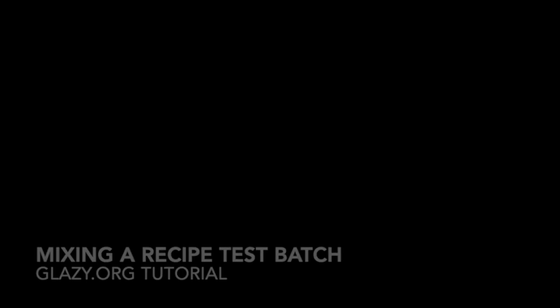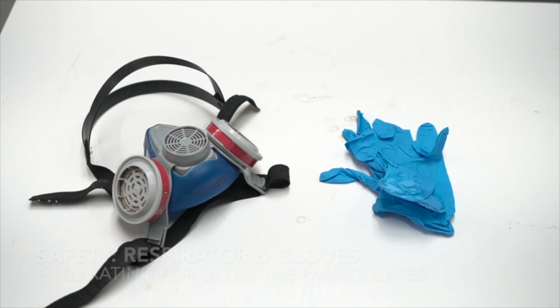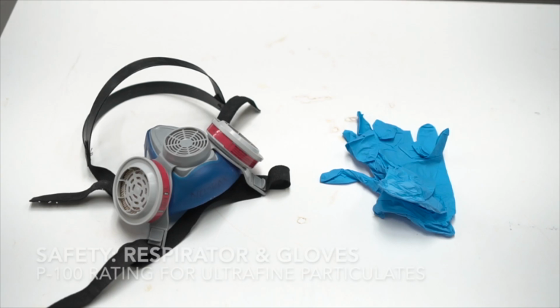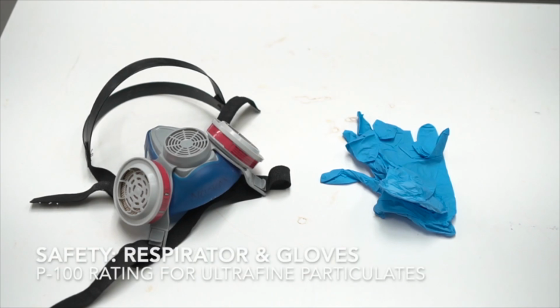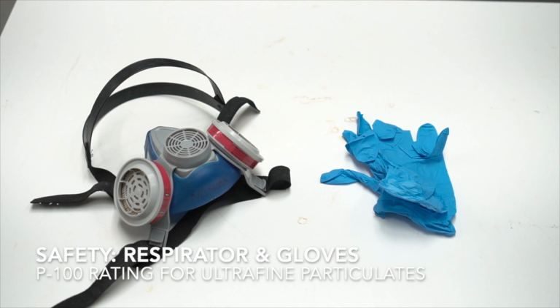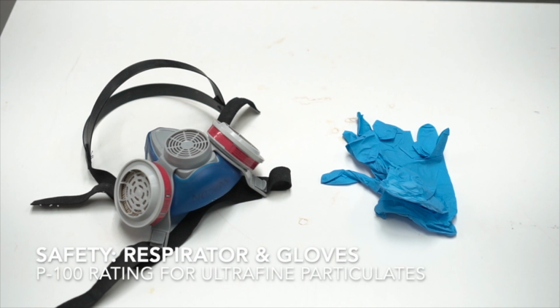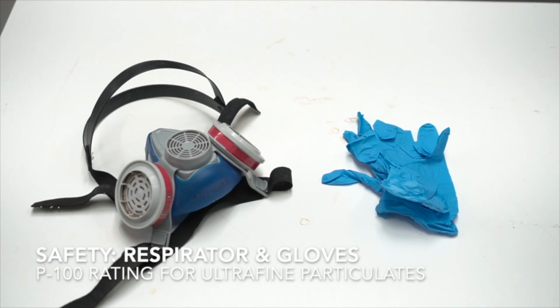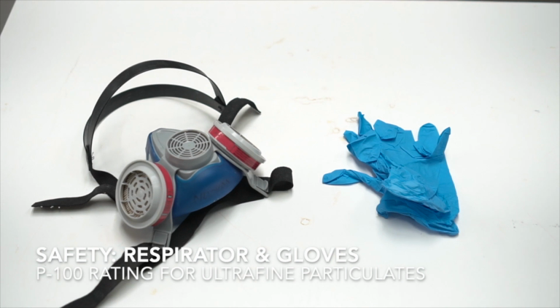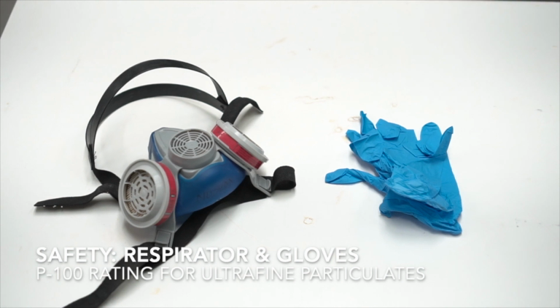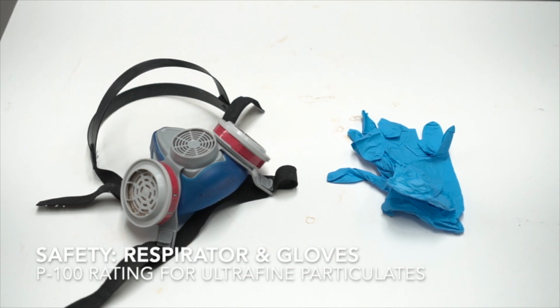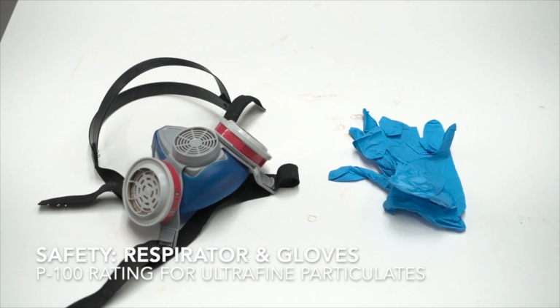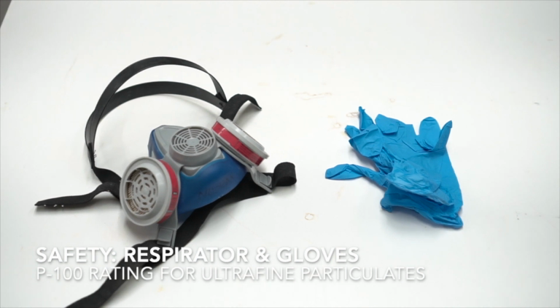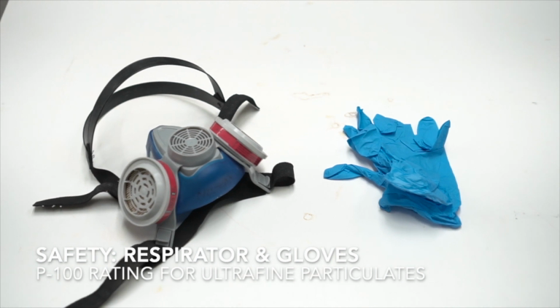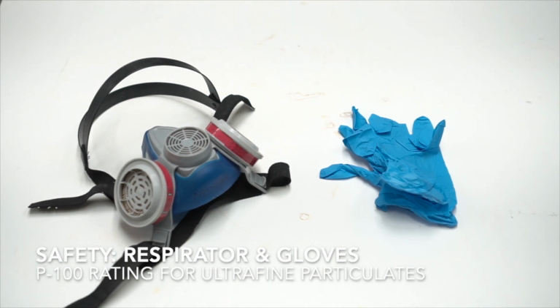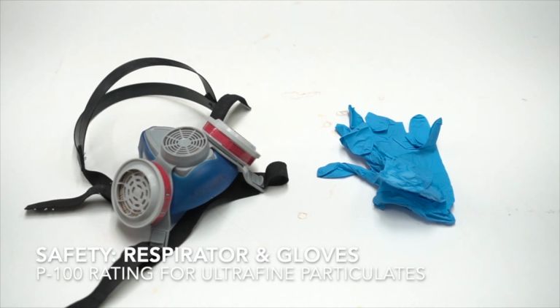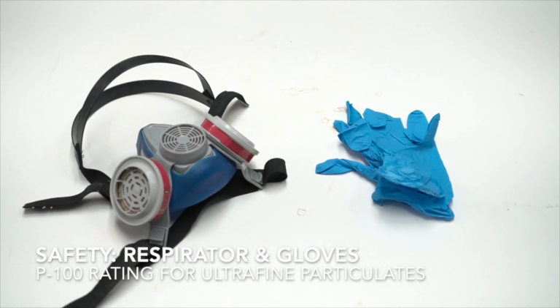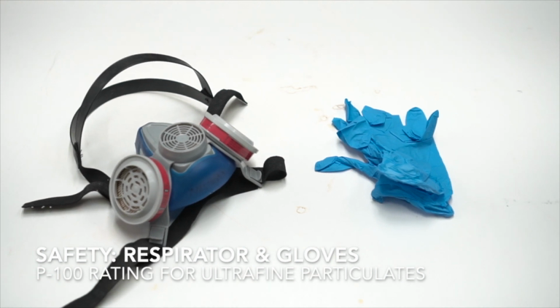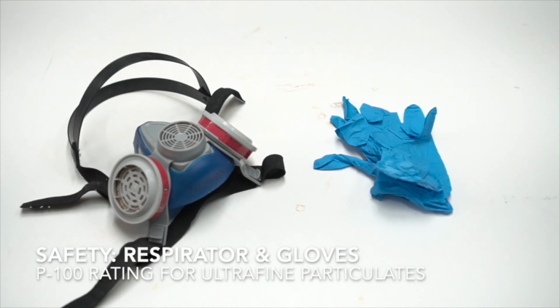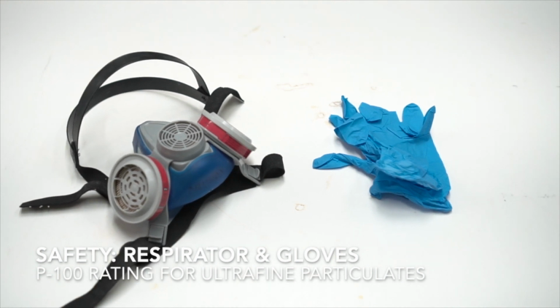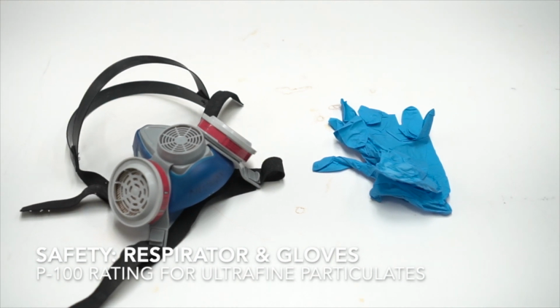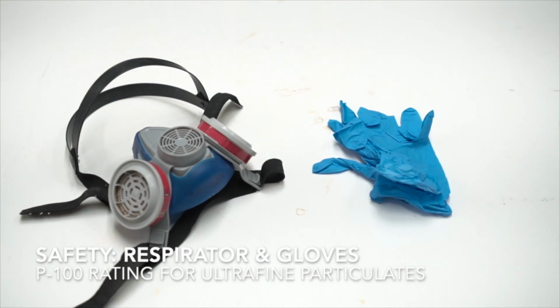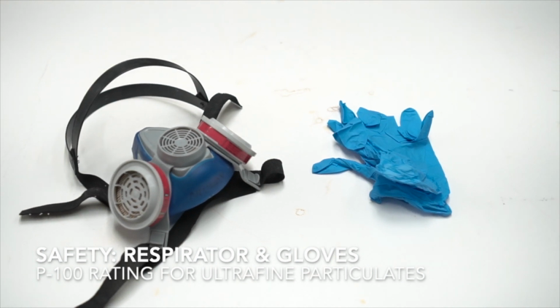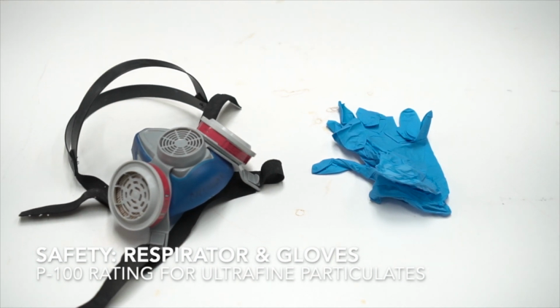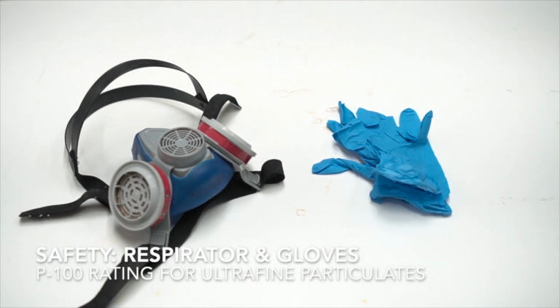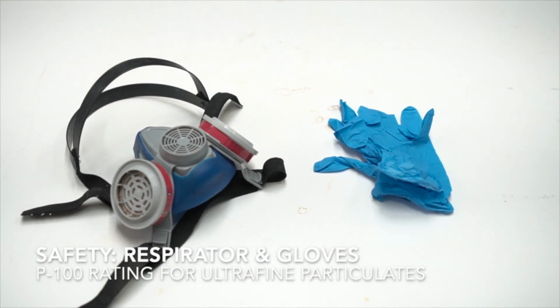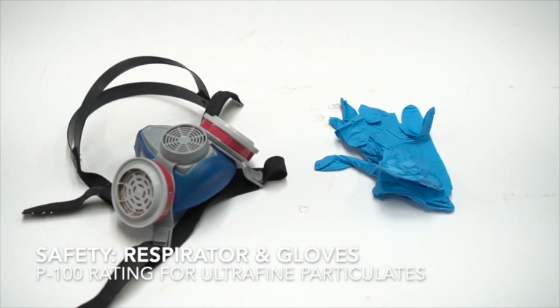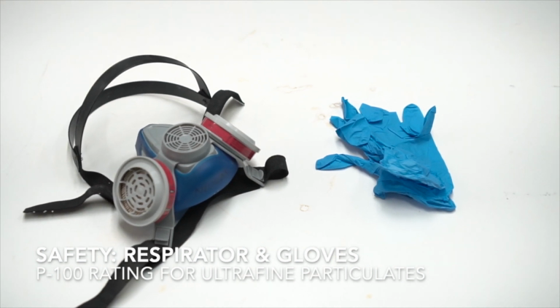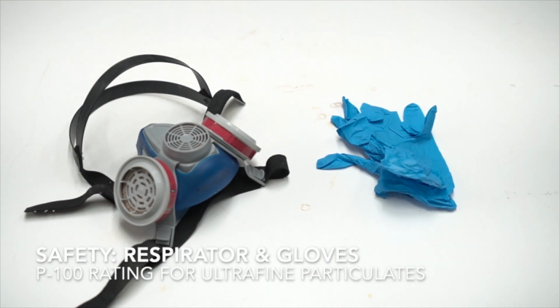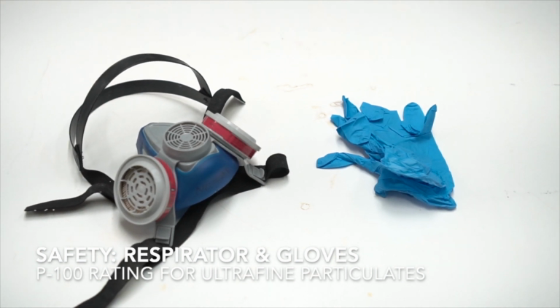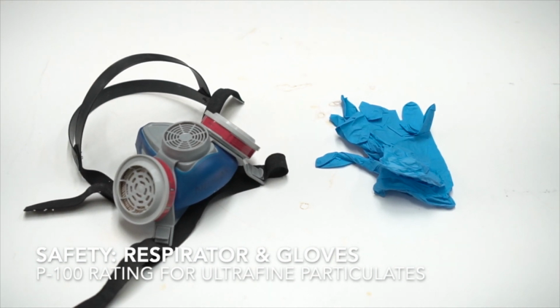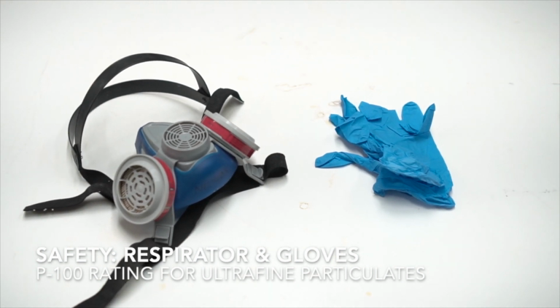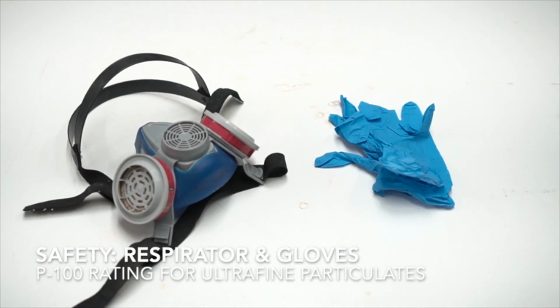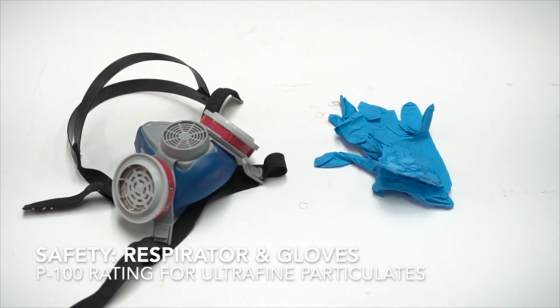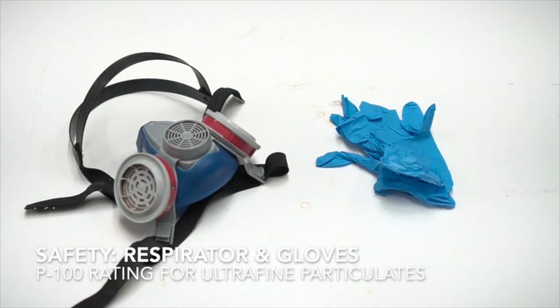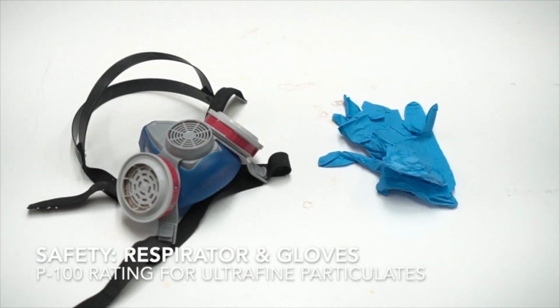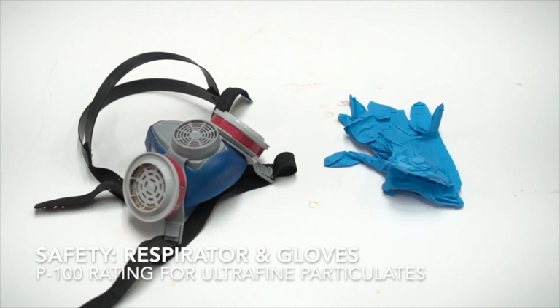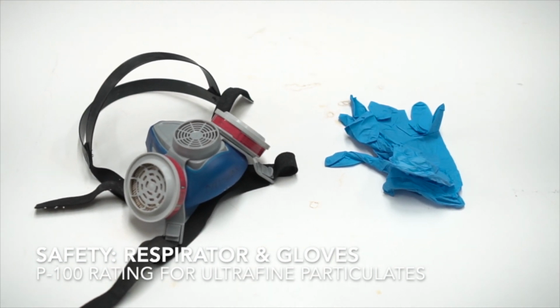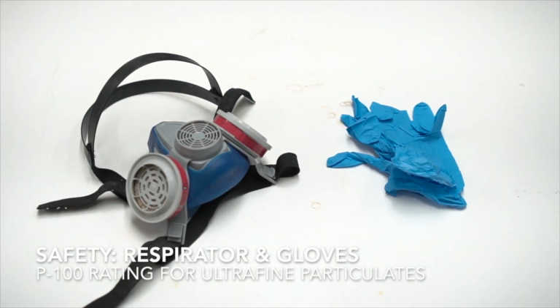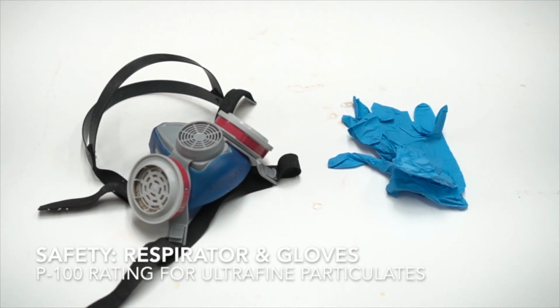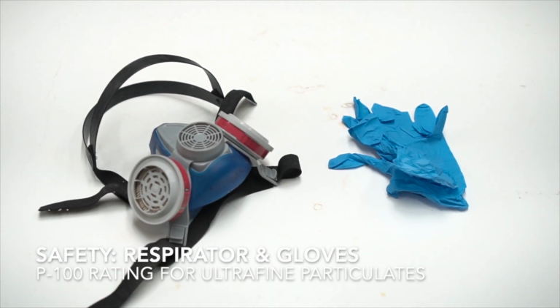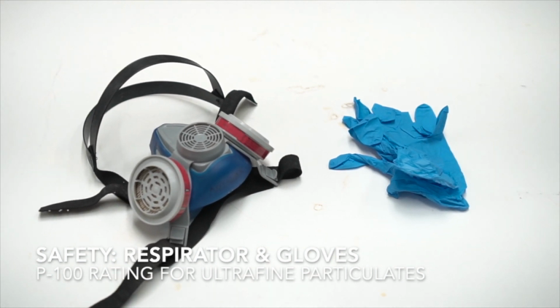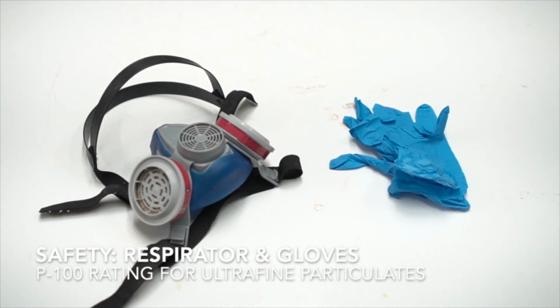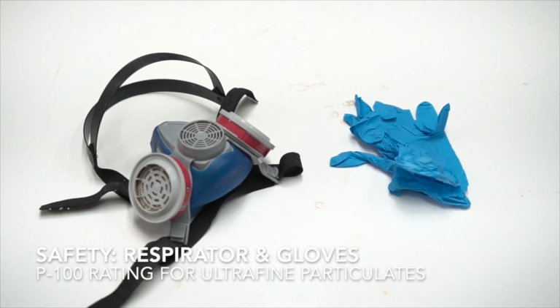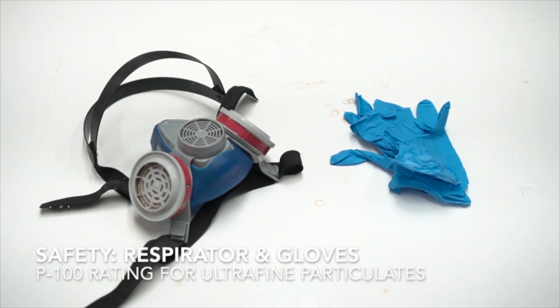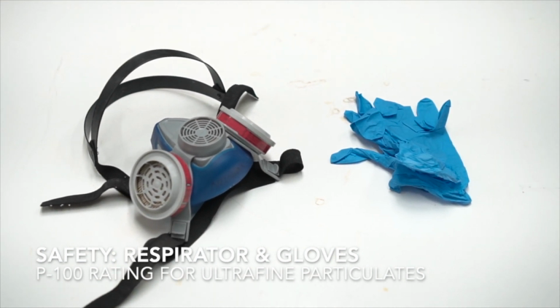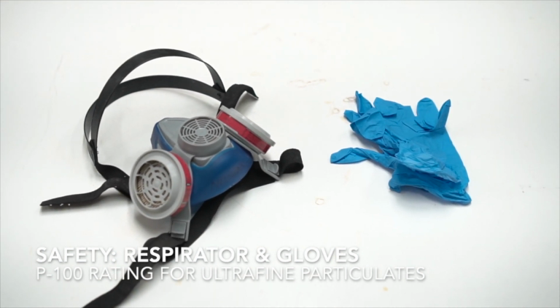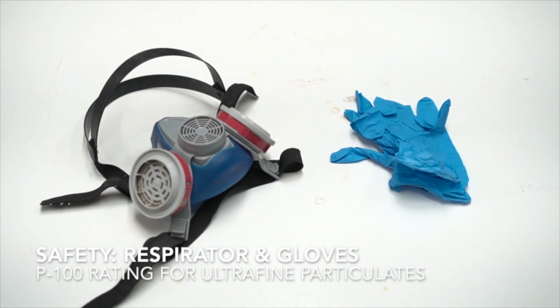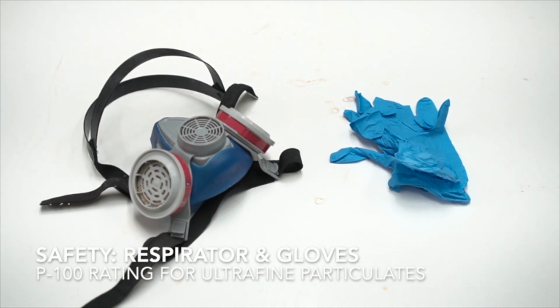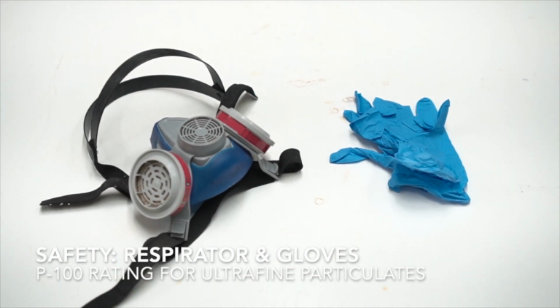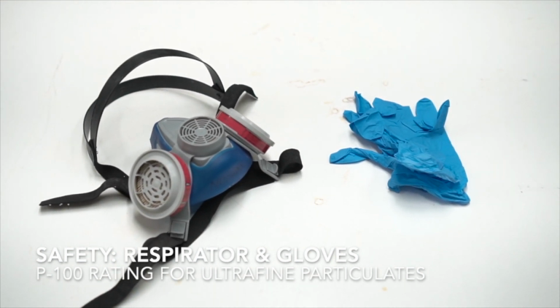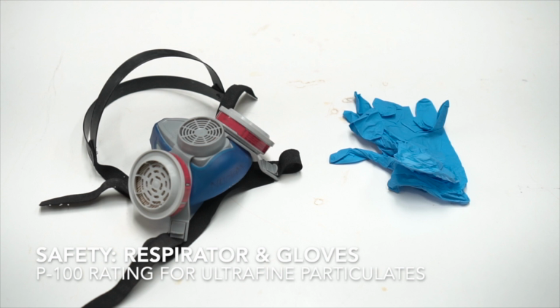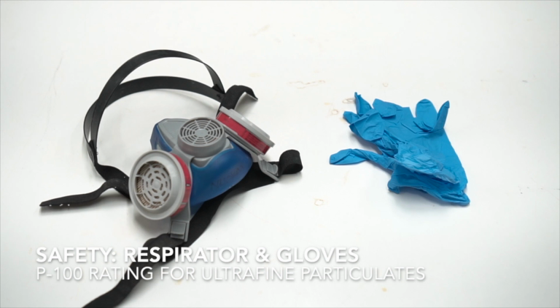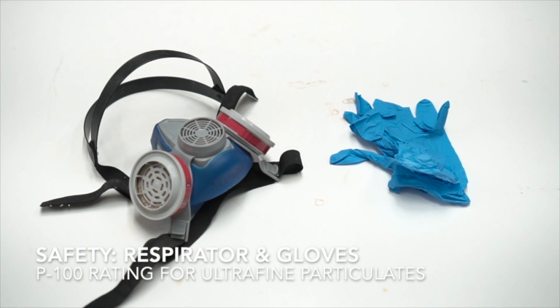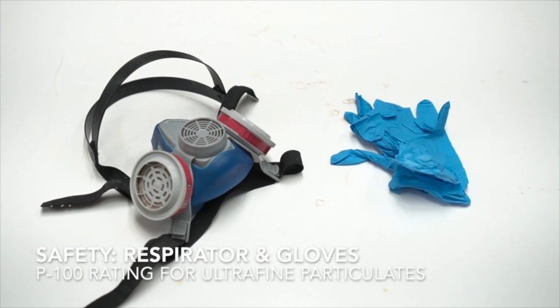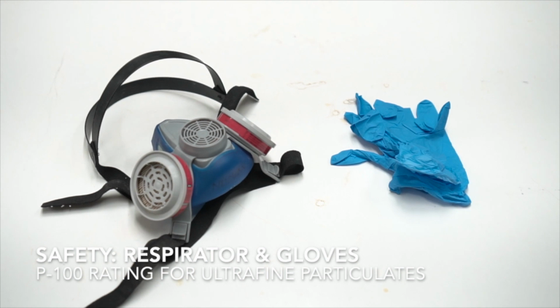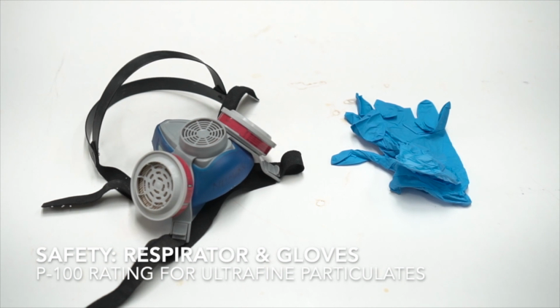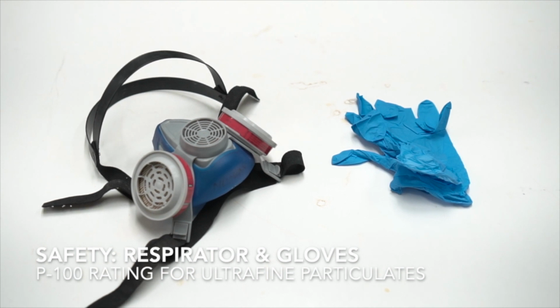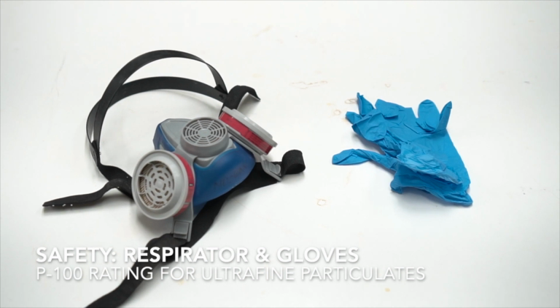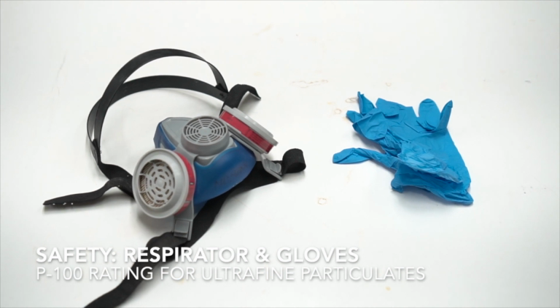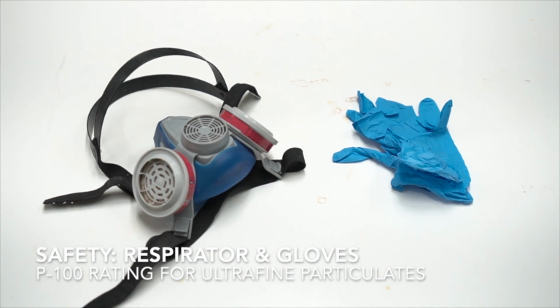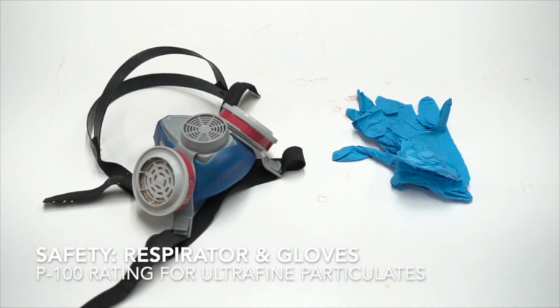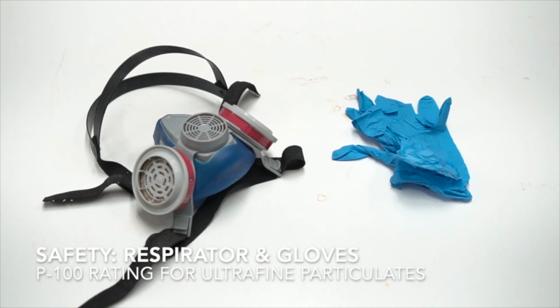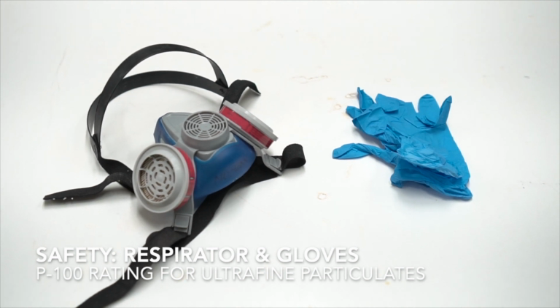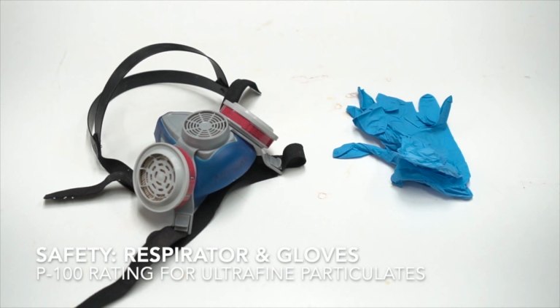The first thing you're going to need is a respirator and gloves. A respirator is extremely important and a necessity.